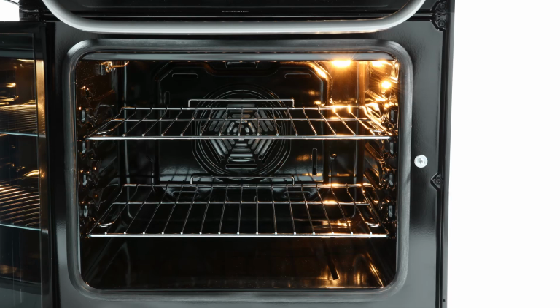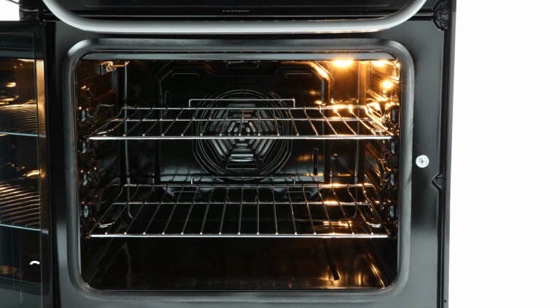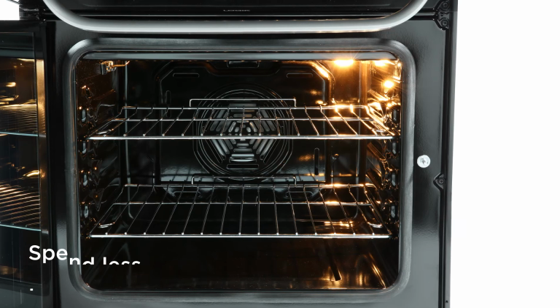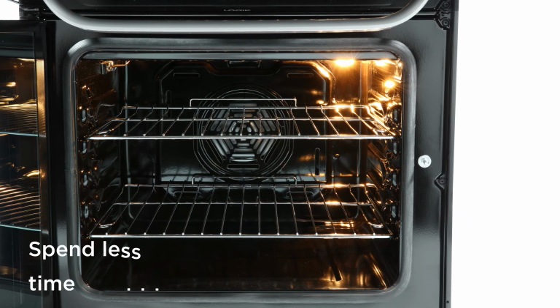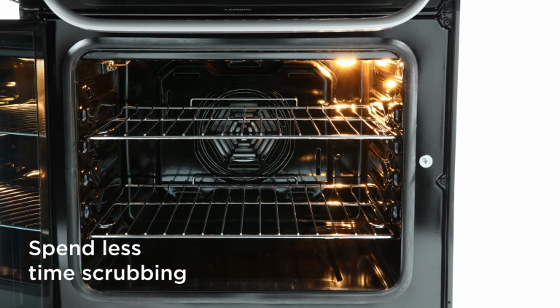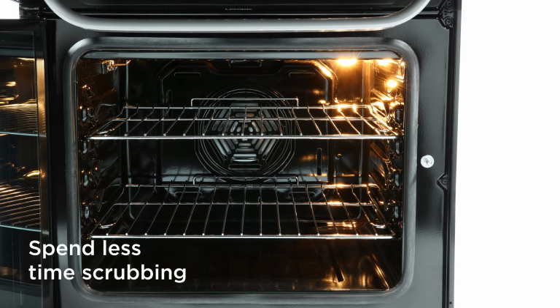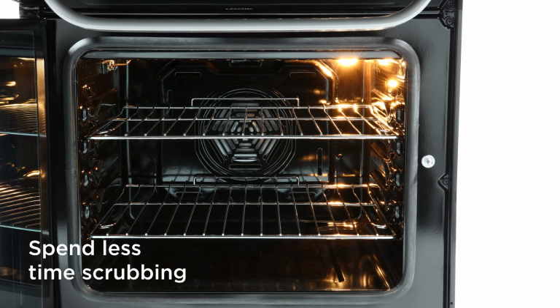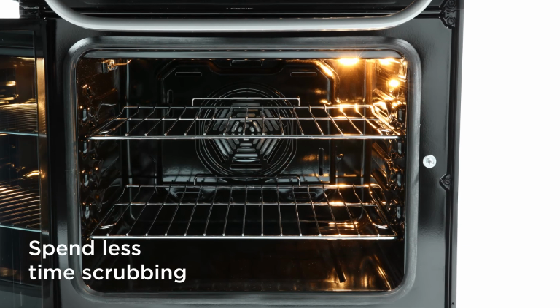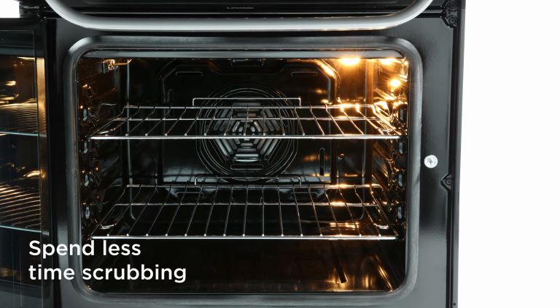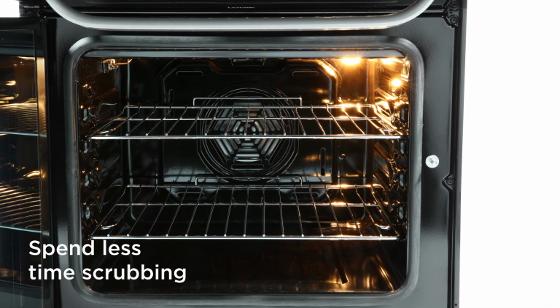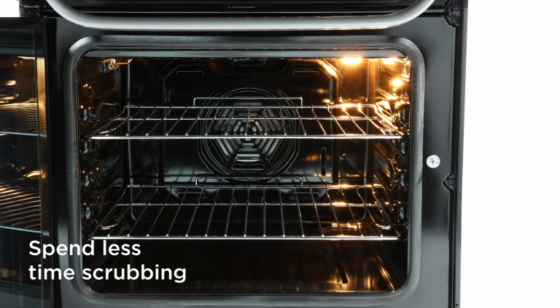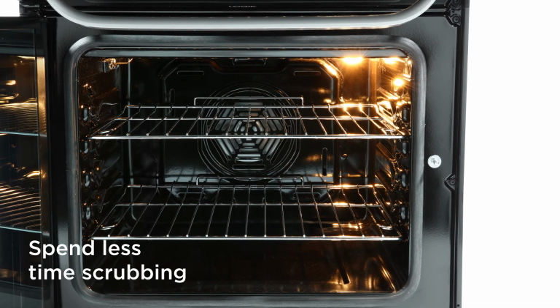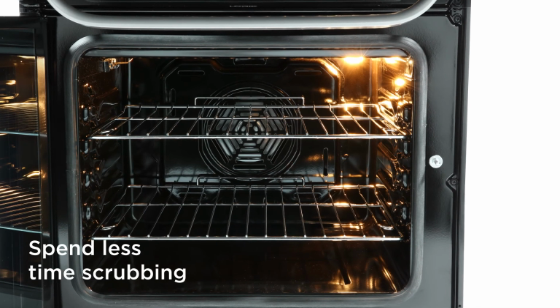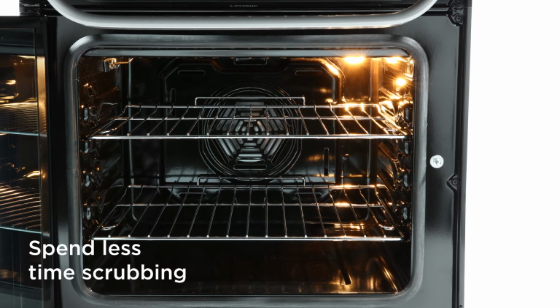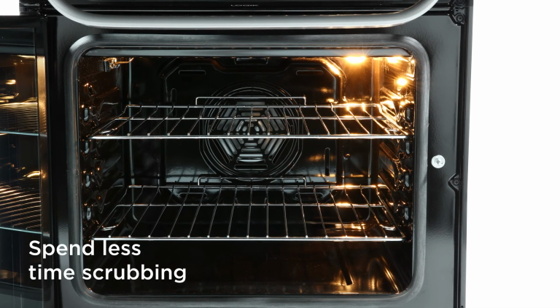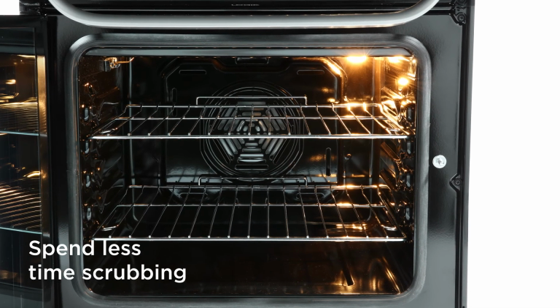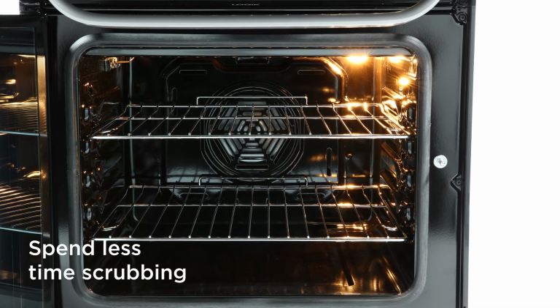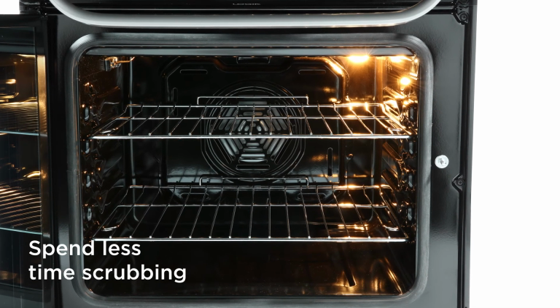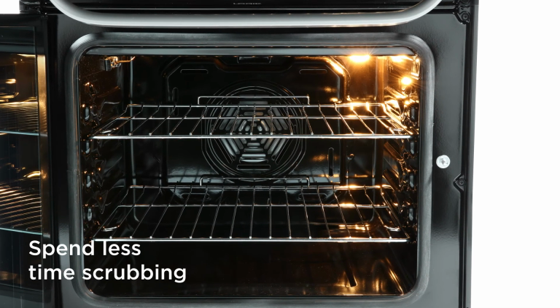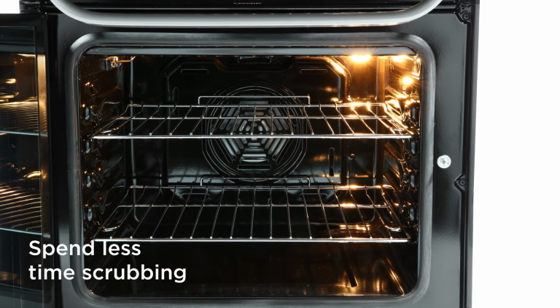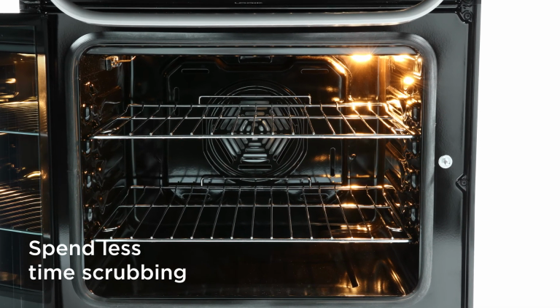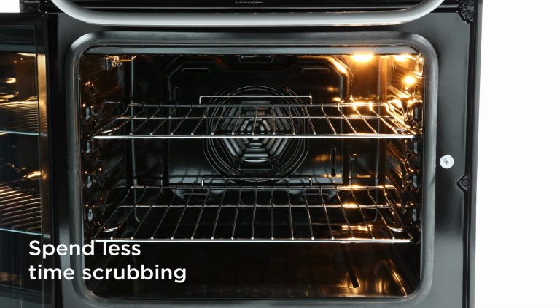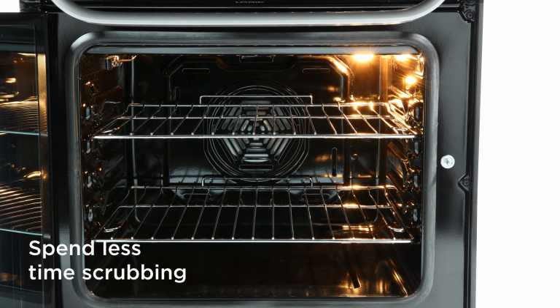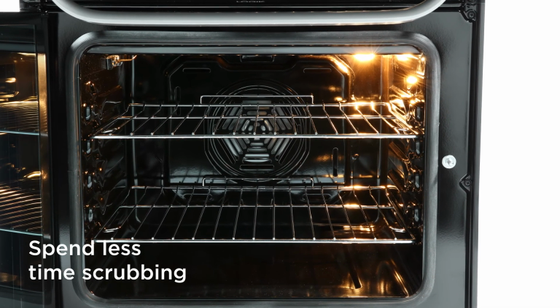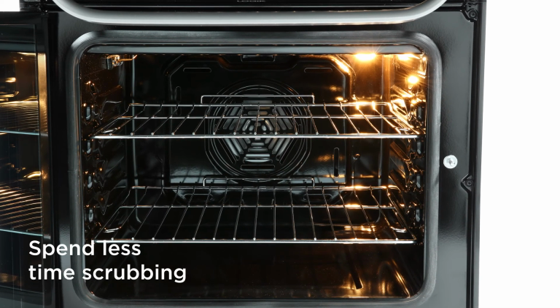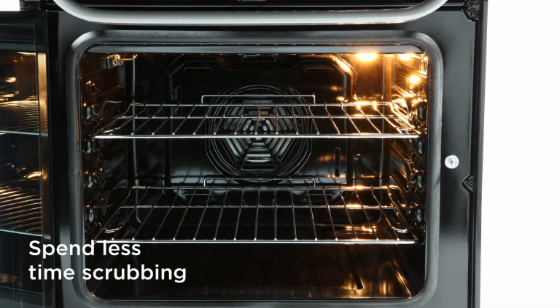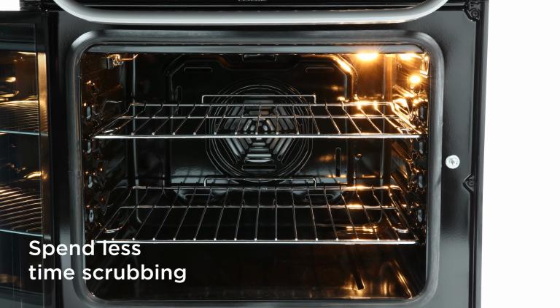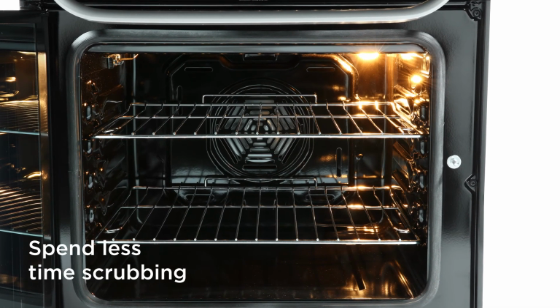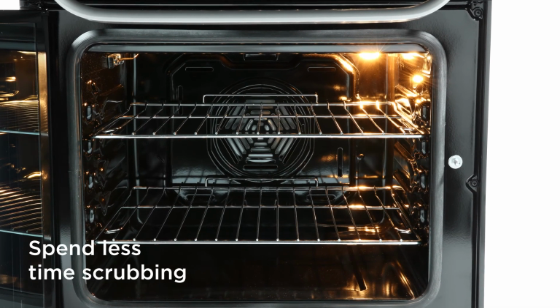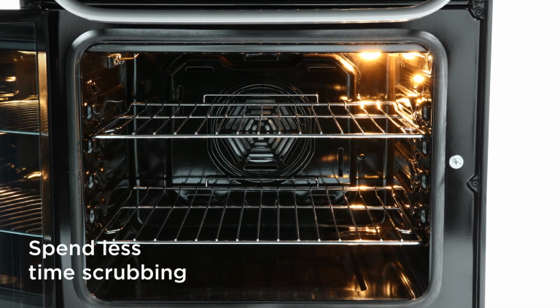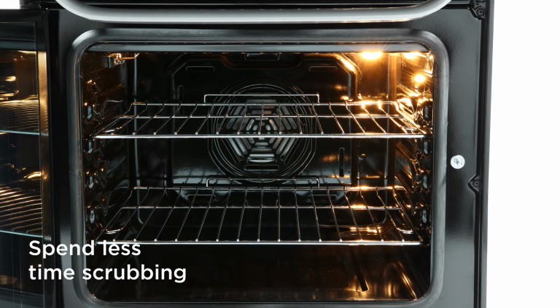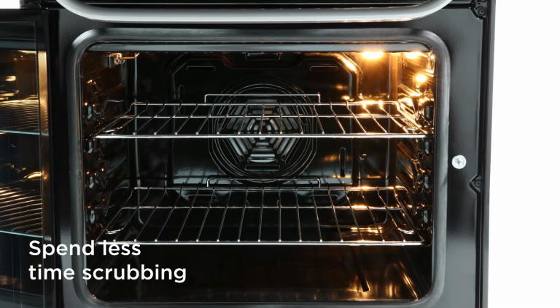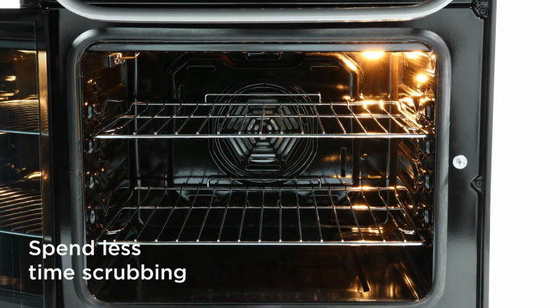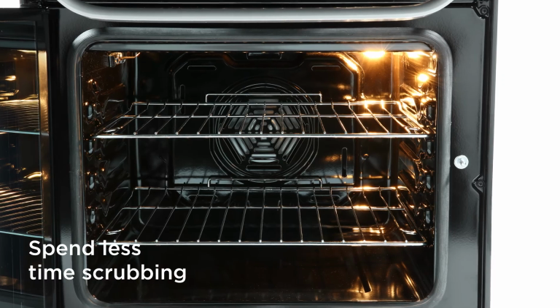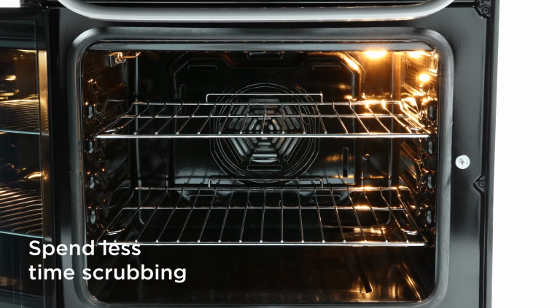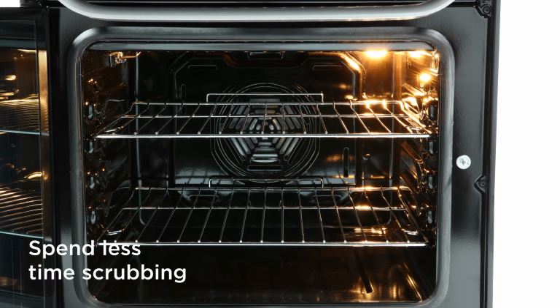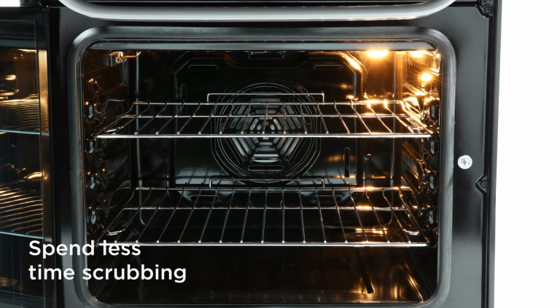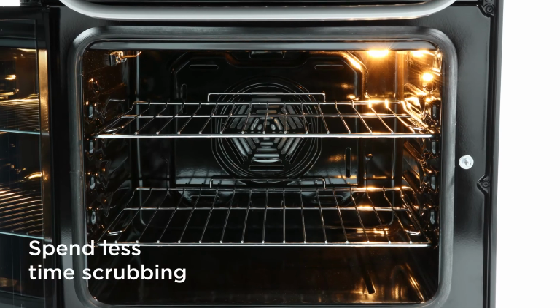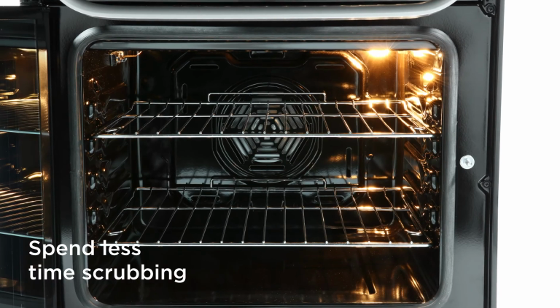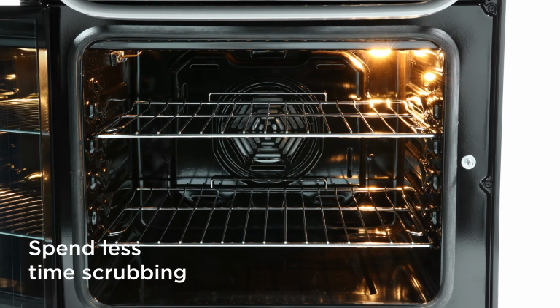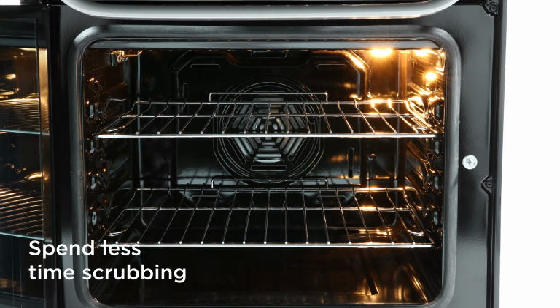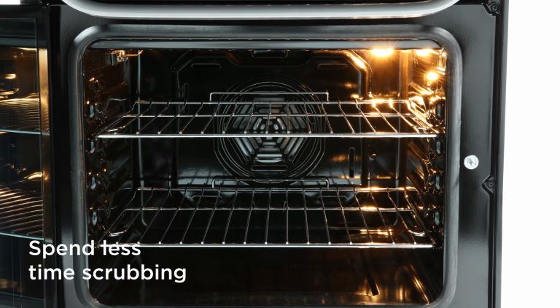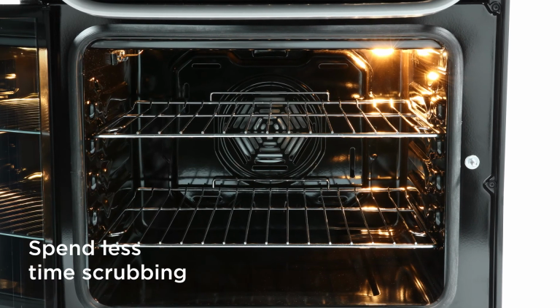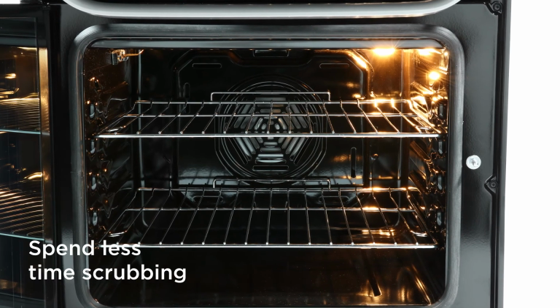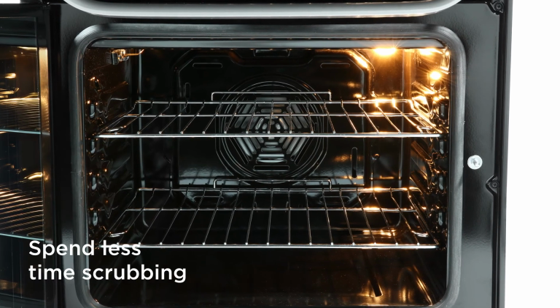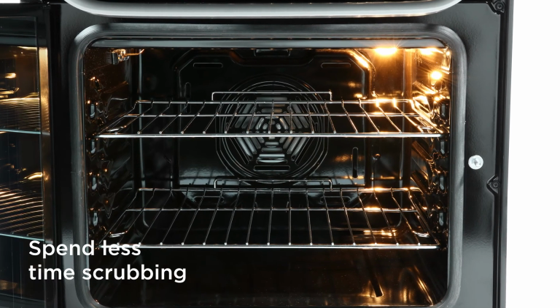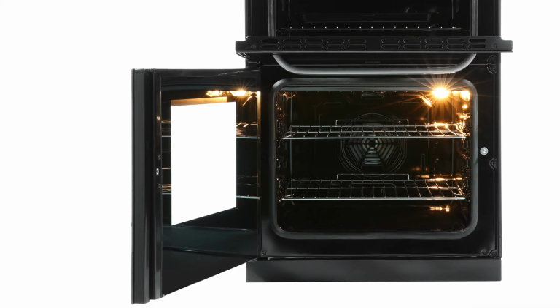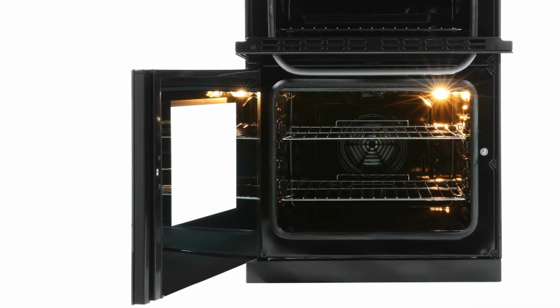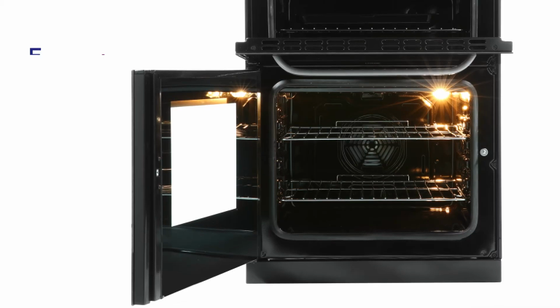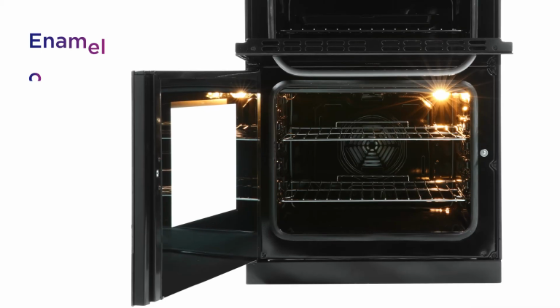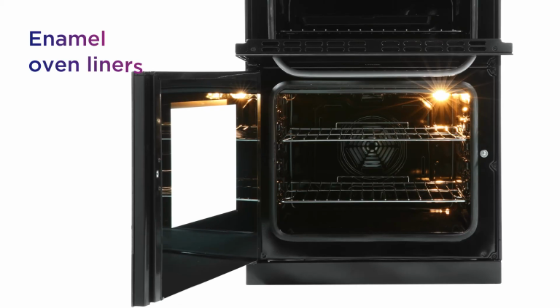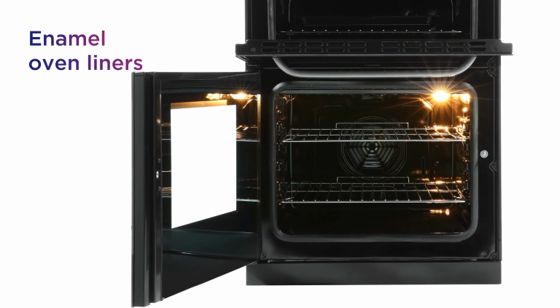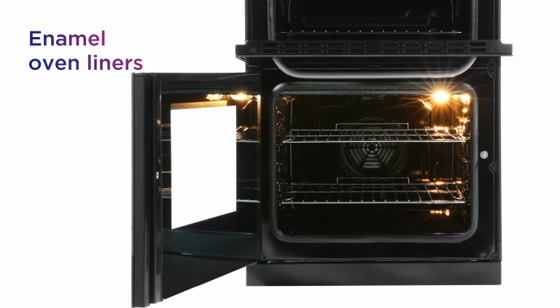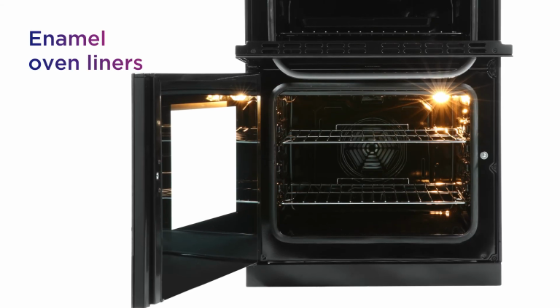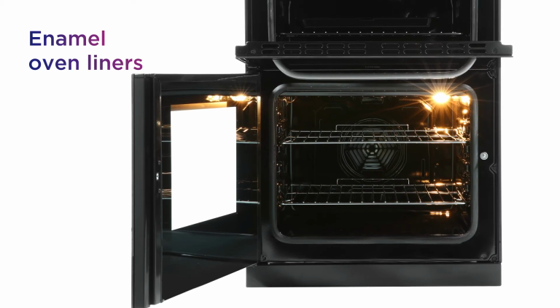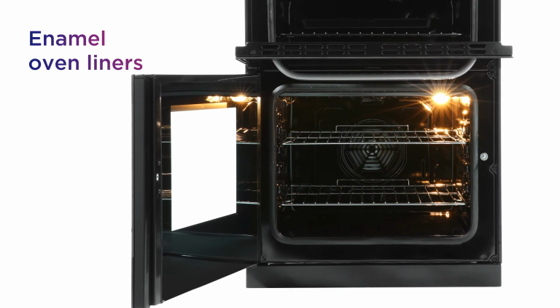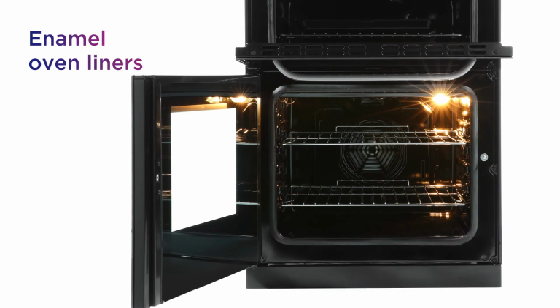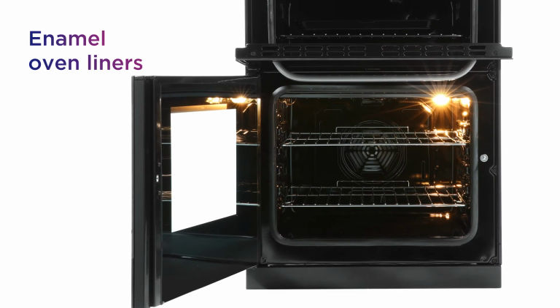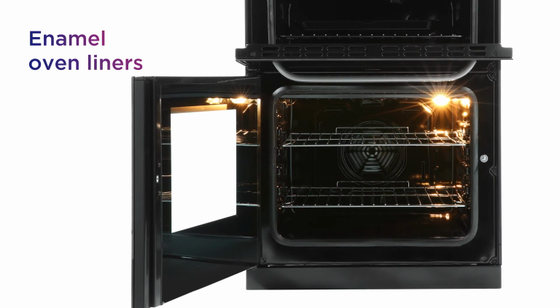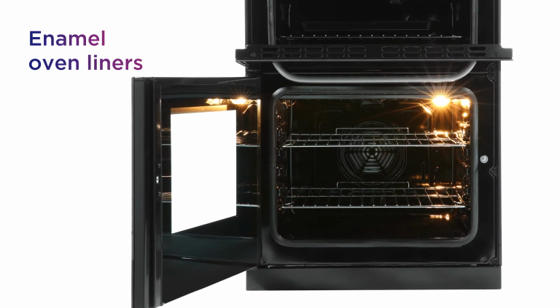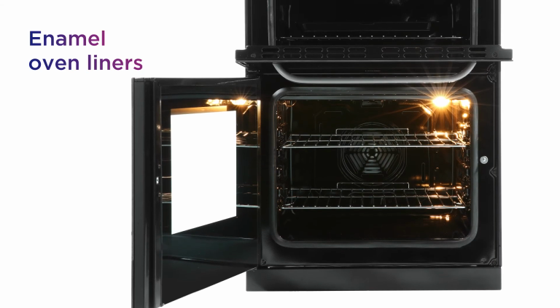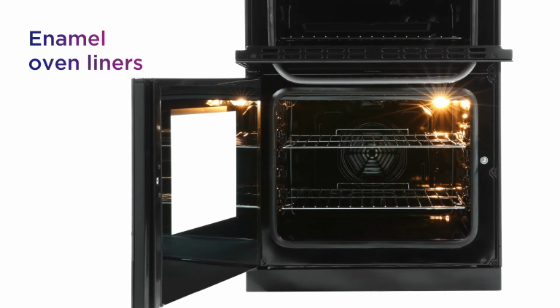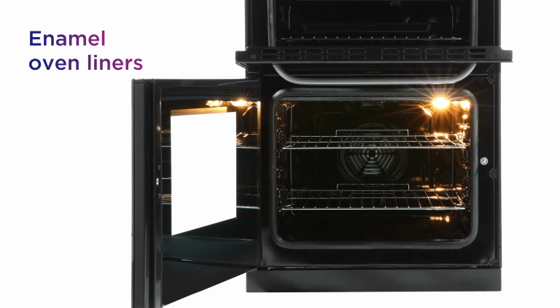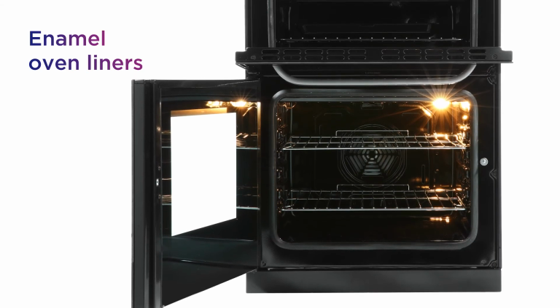Spend less time scrubbing and more time cooking, with splashes and spills easy to wipe away thanks to the enamel oven liners.